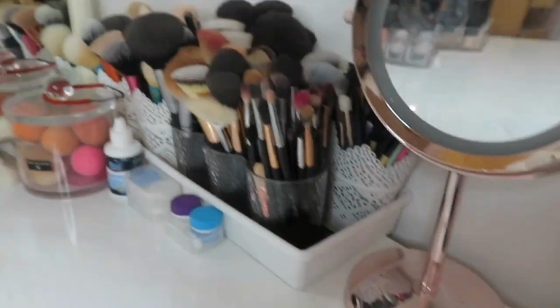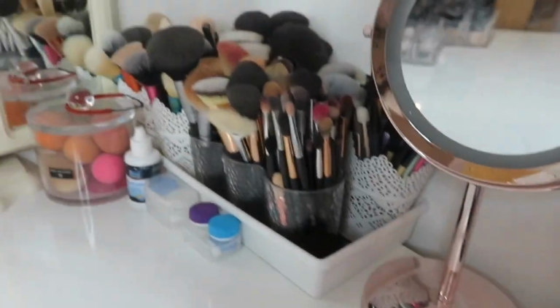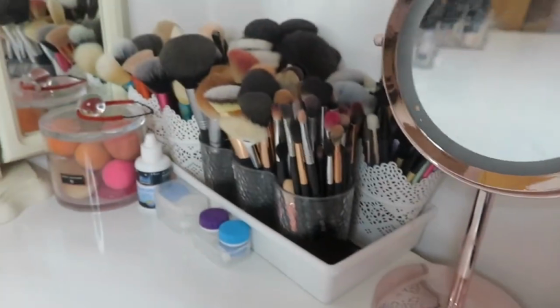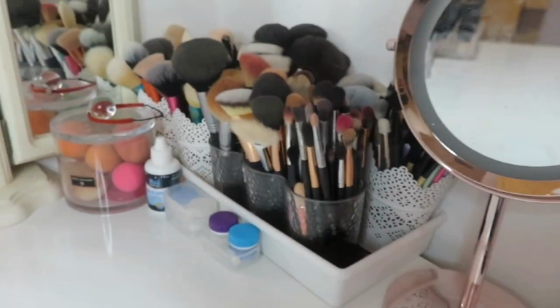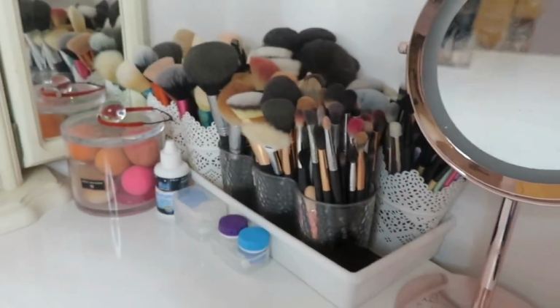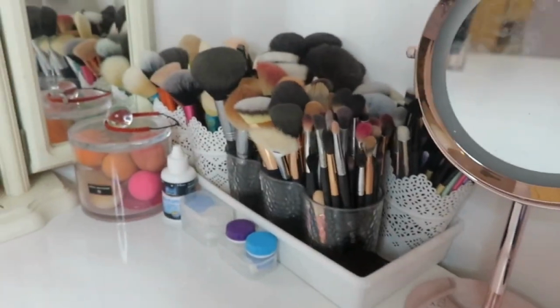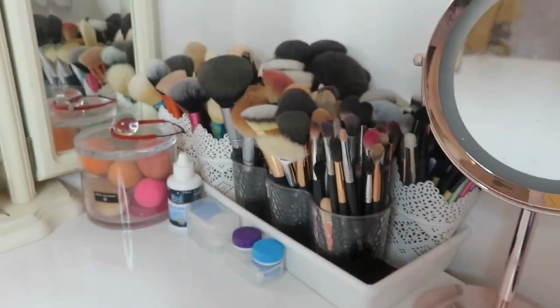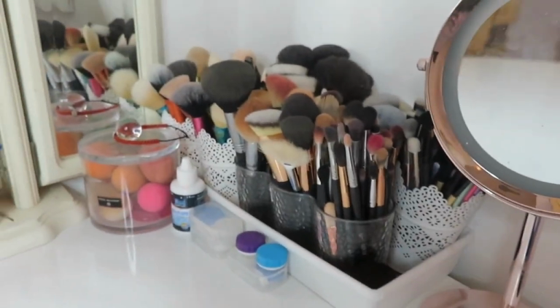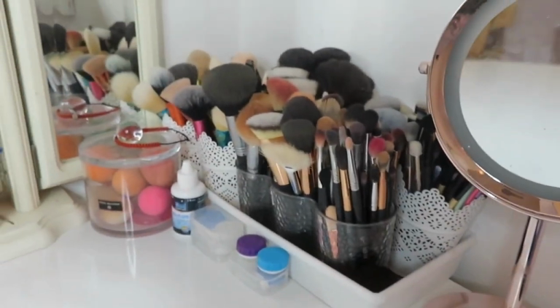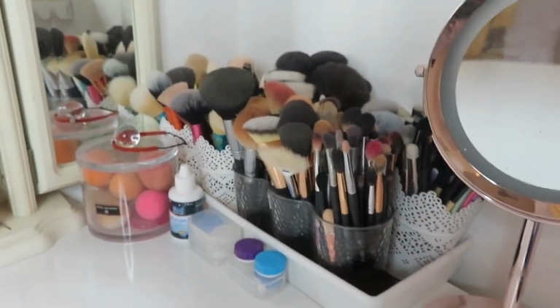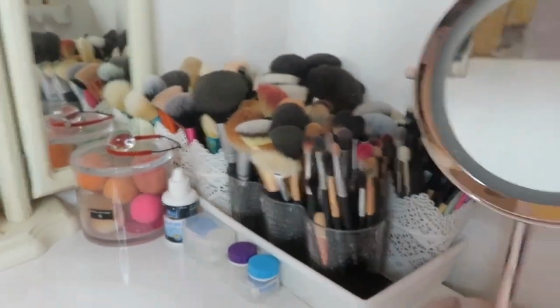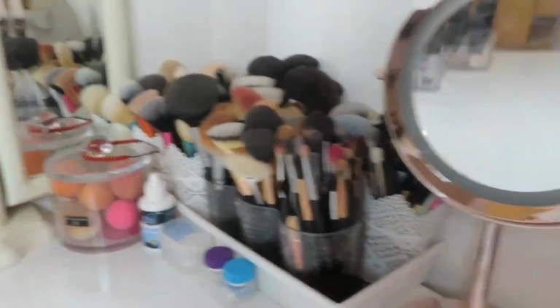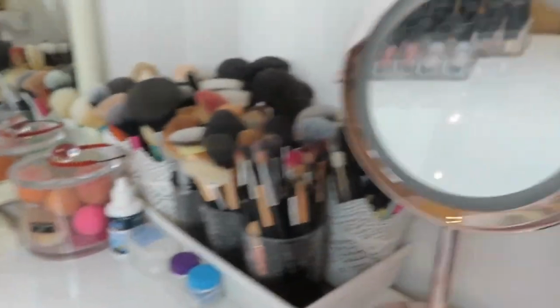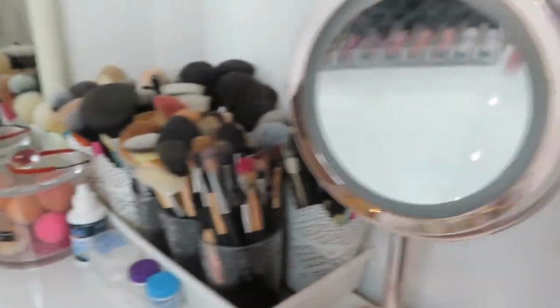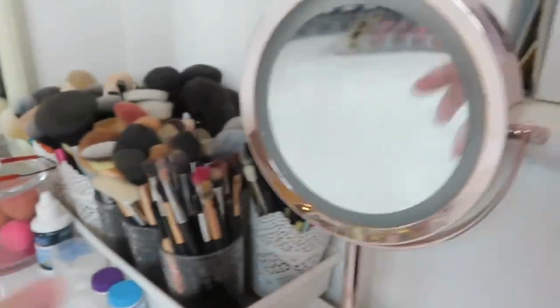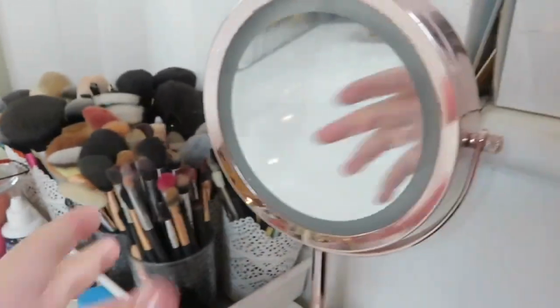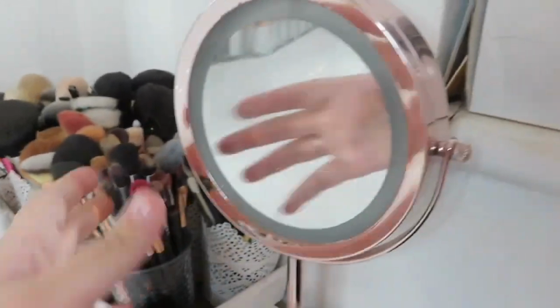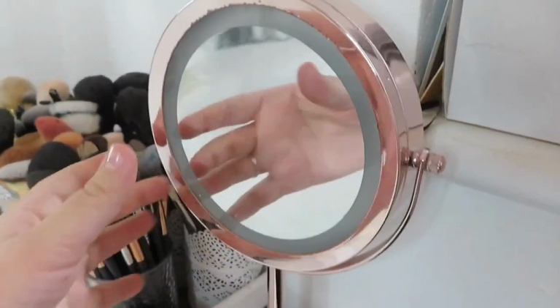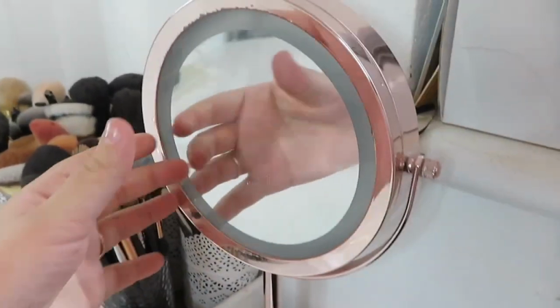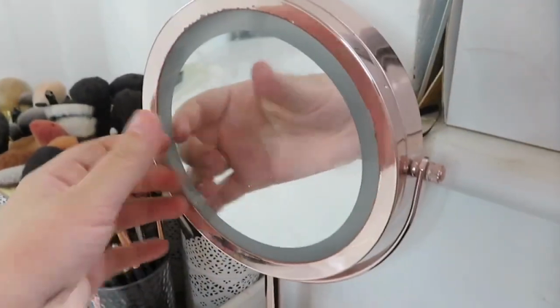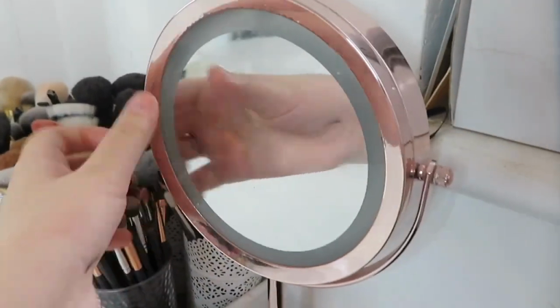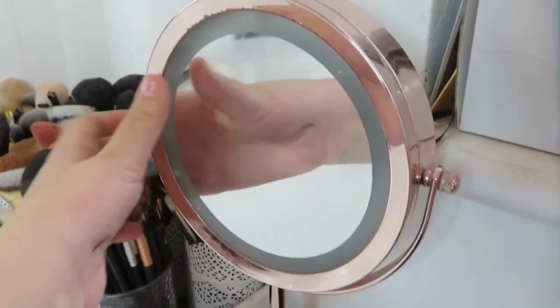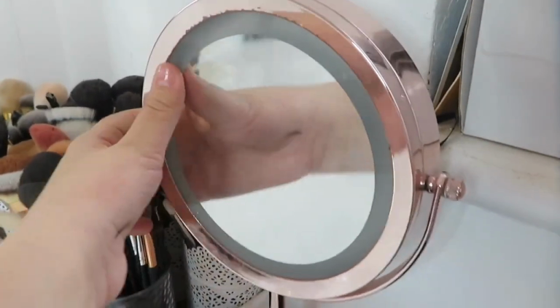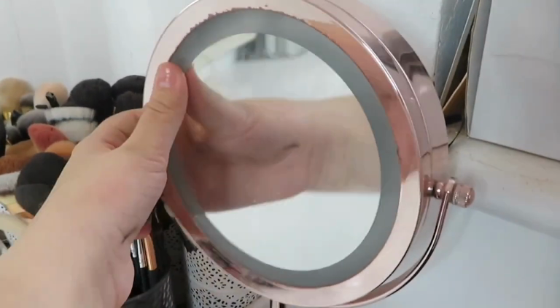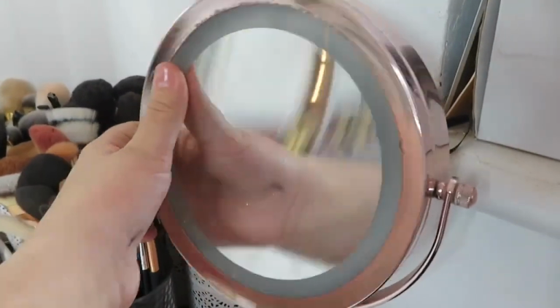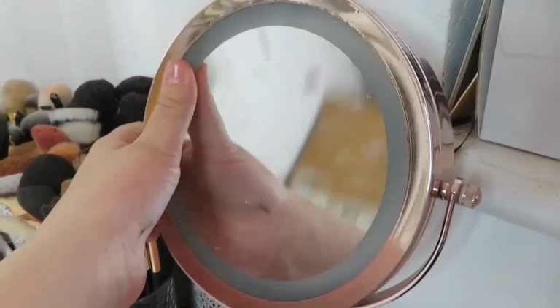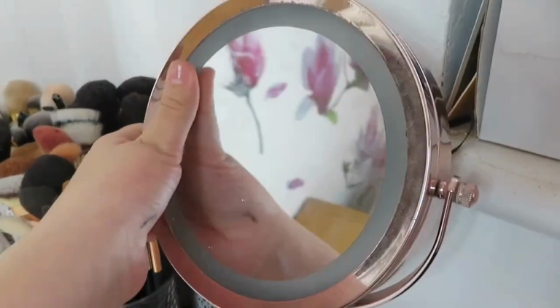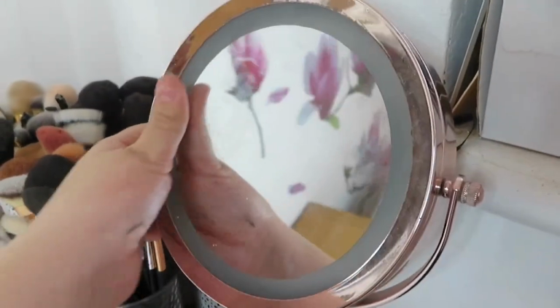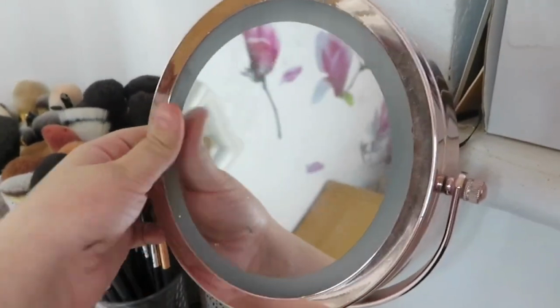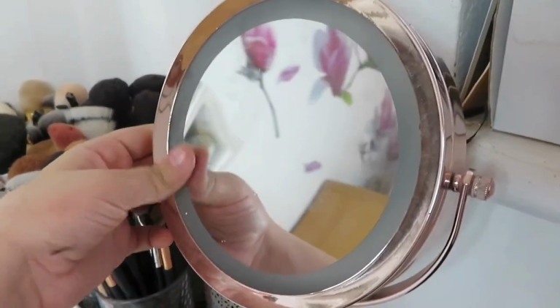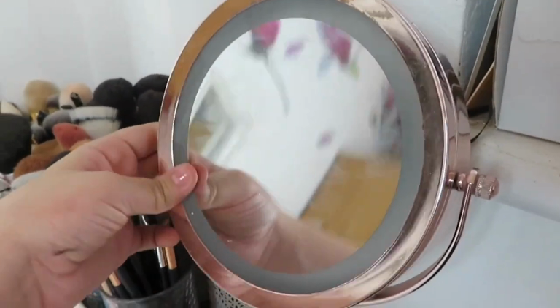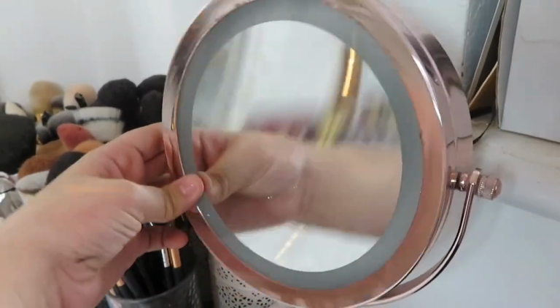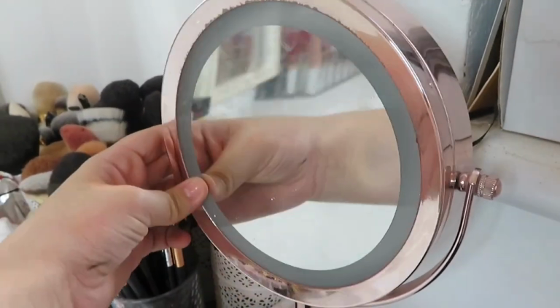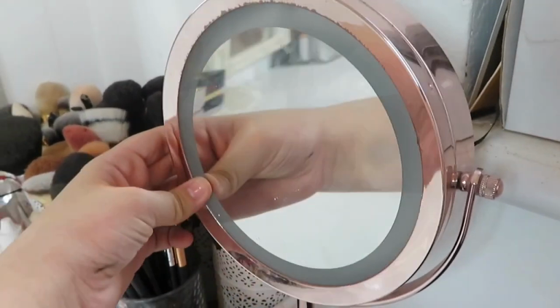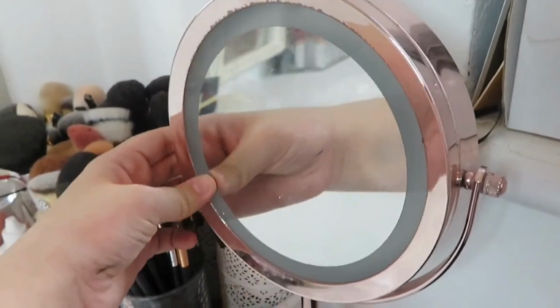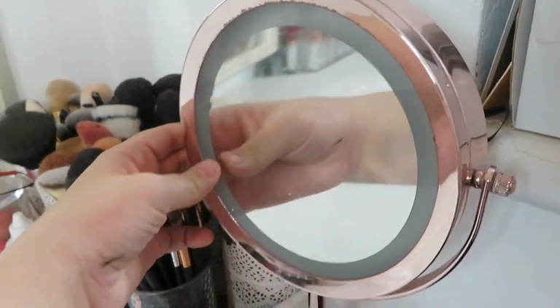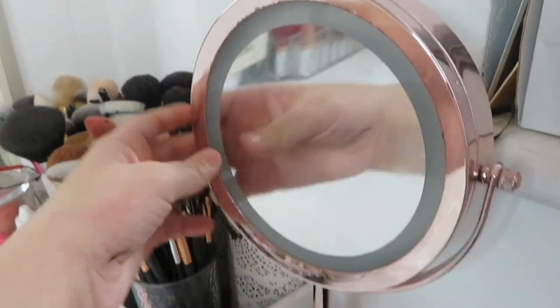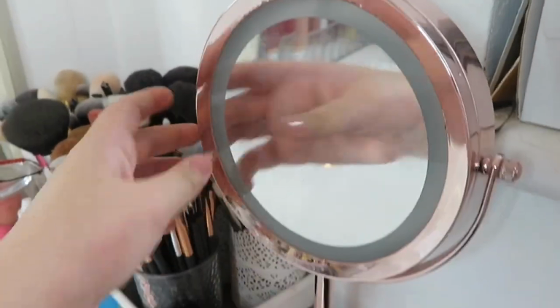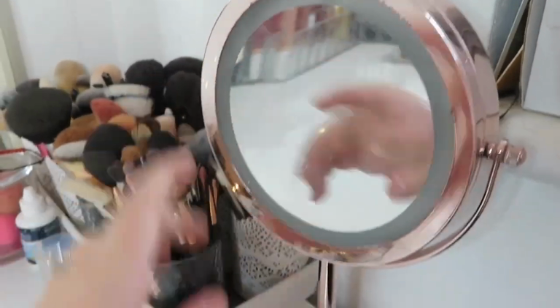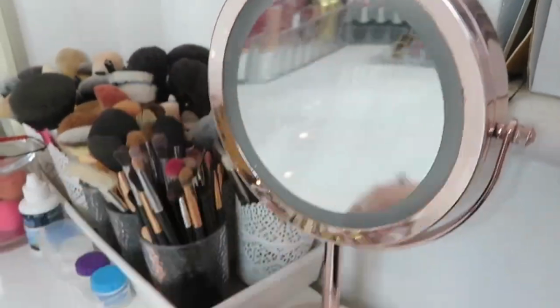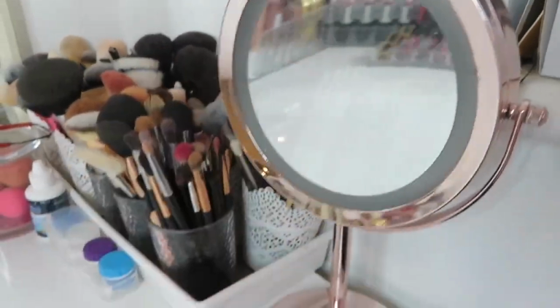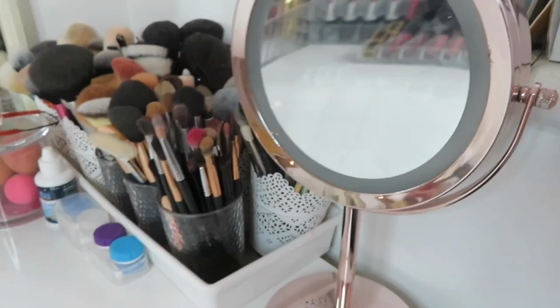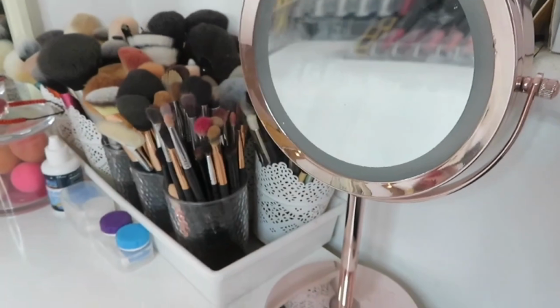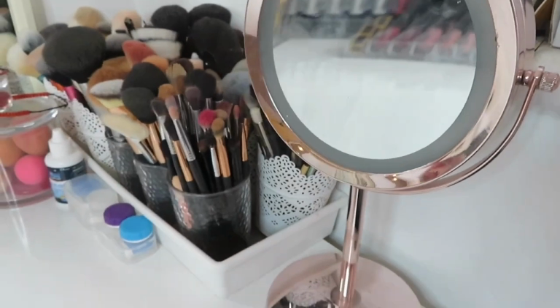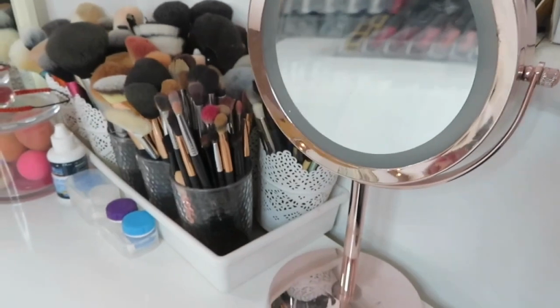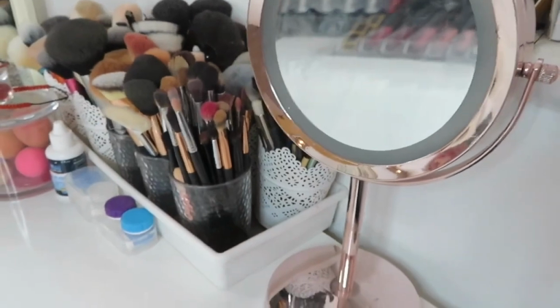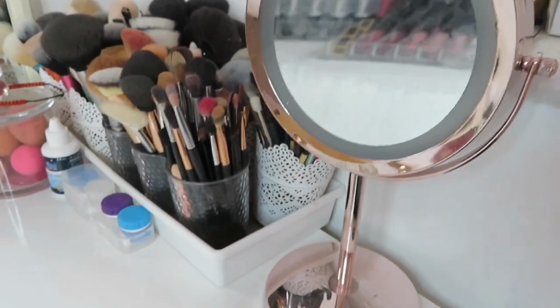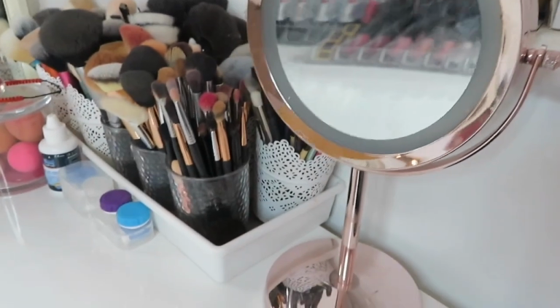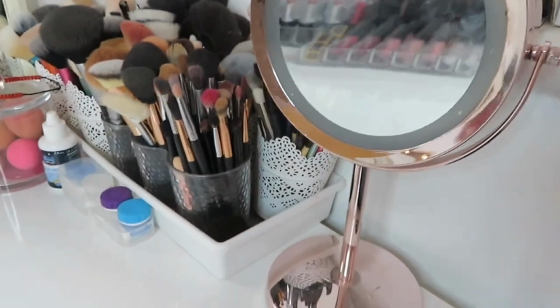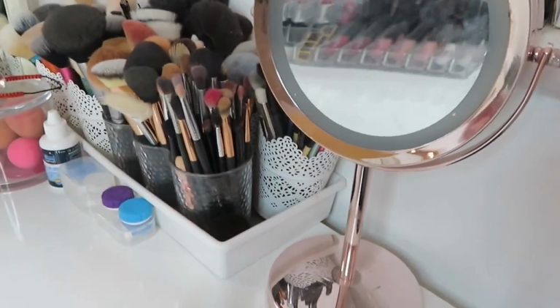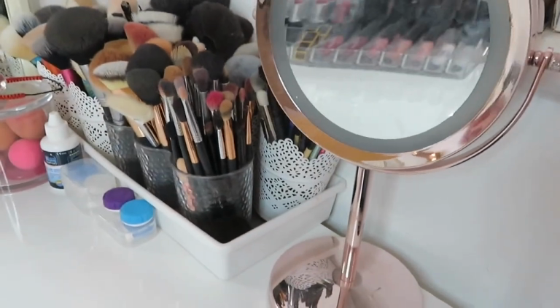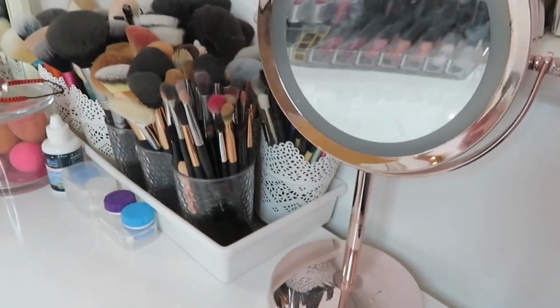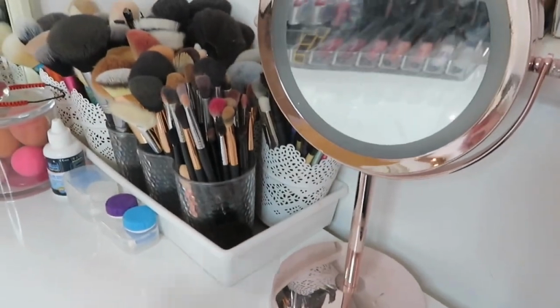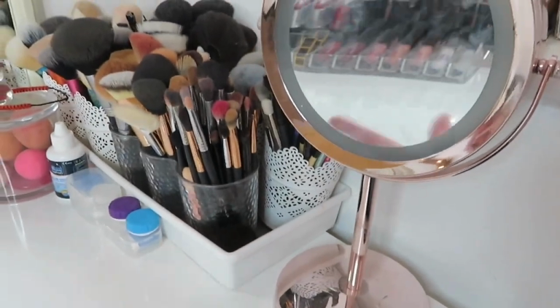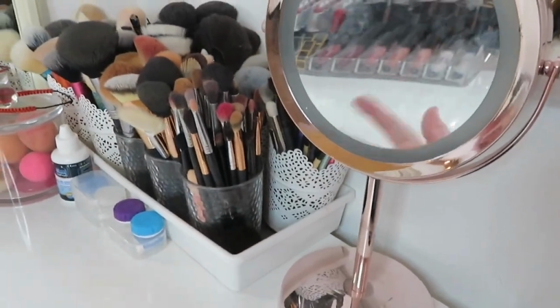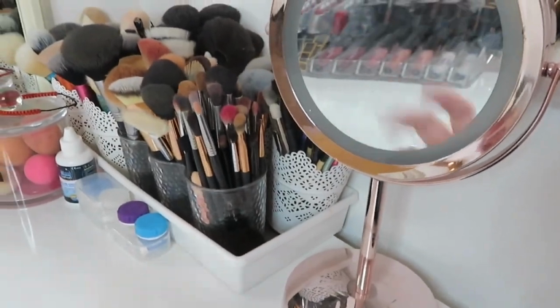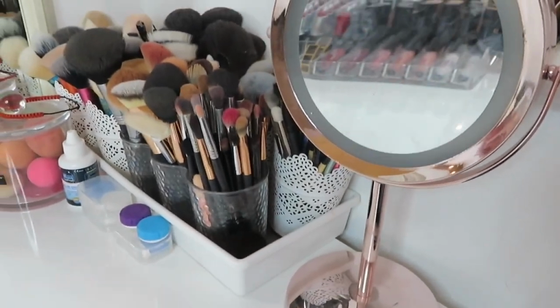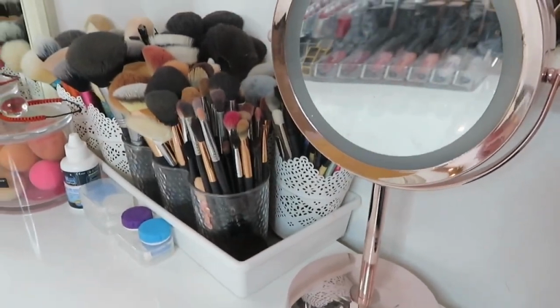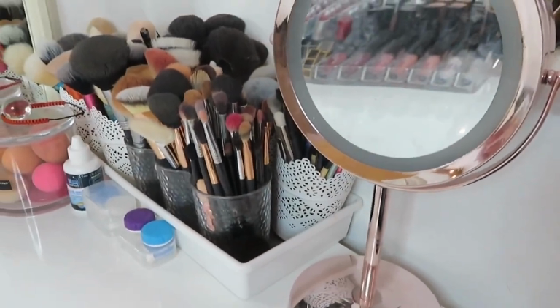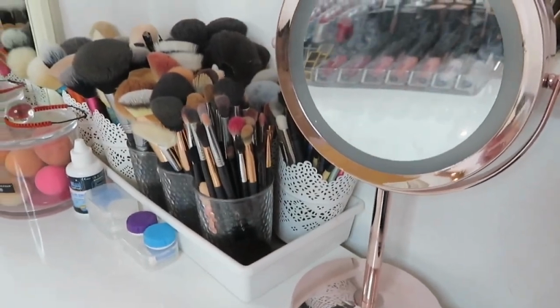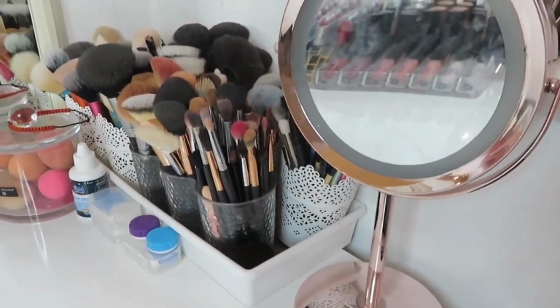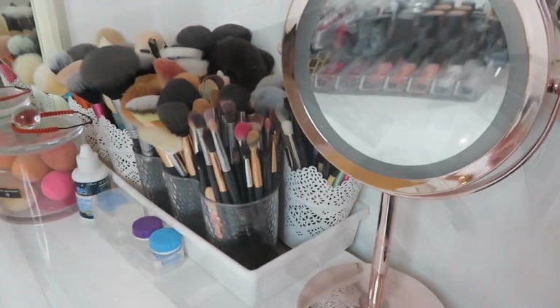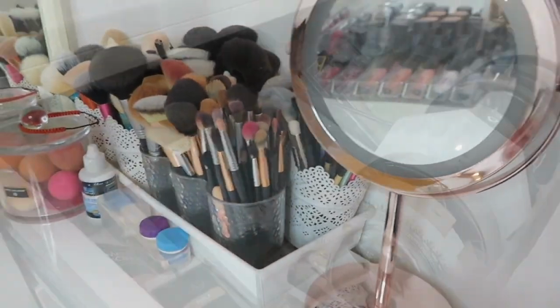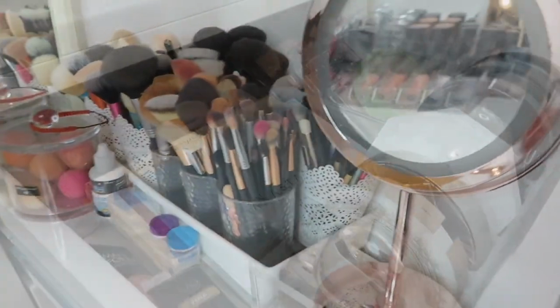I also have a twisty mirror which I use to do my makeup looks.